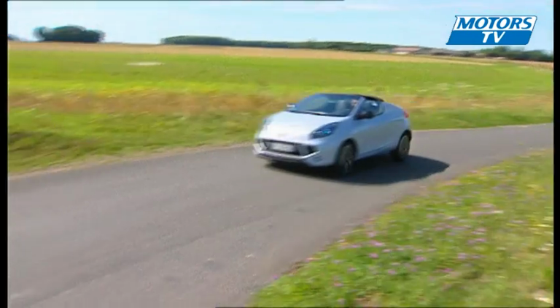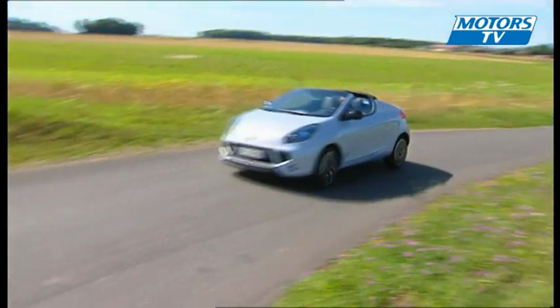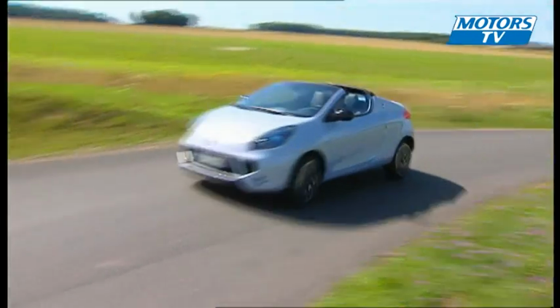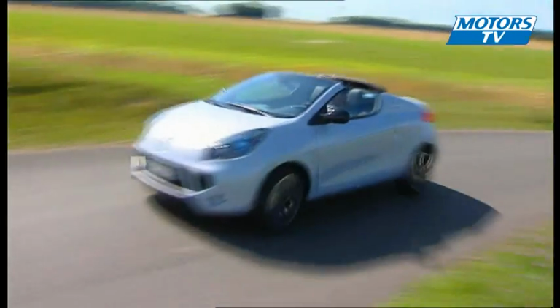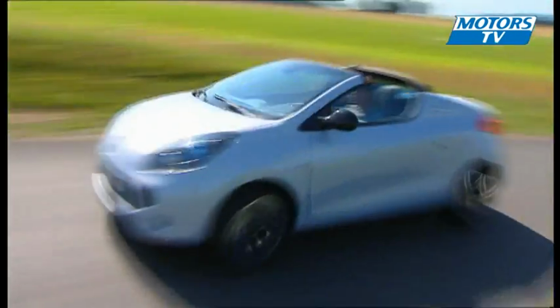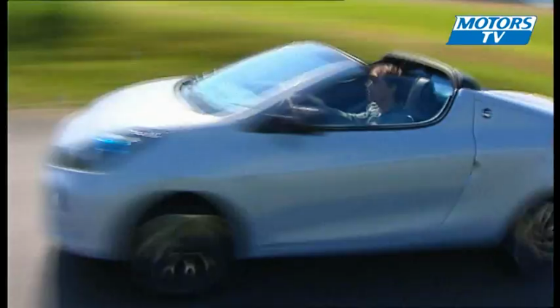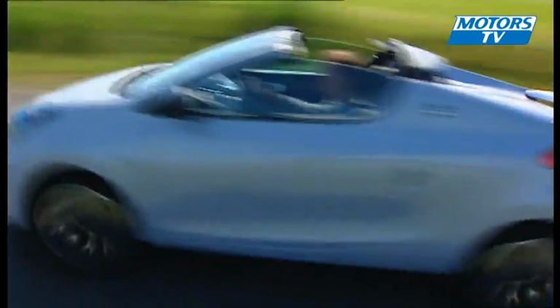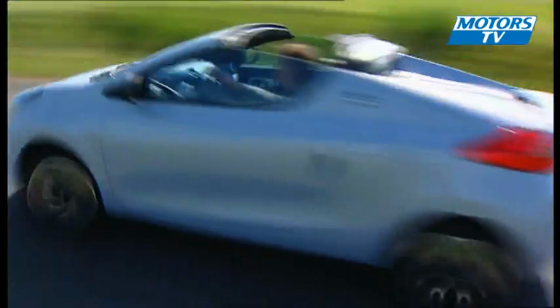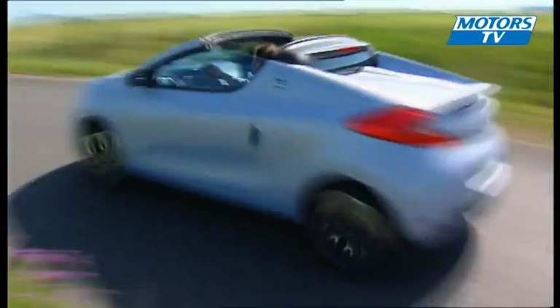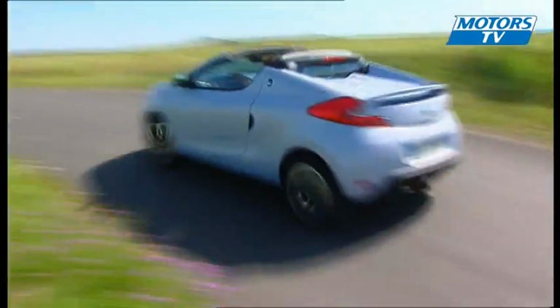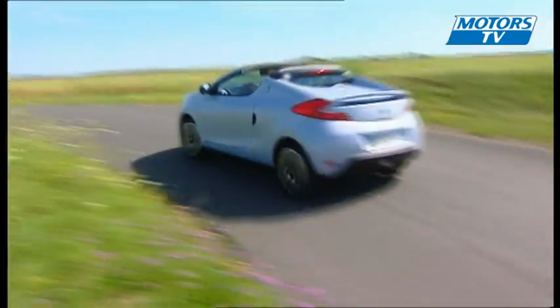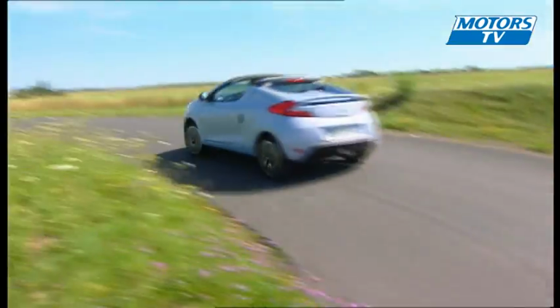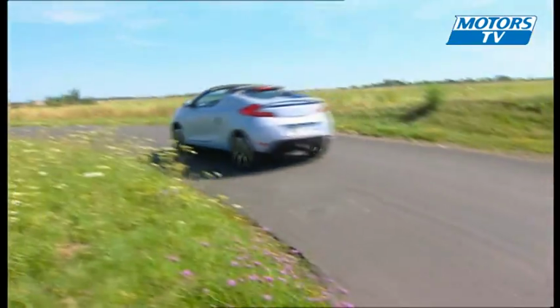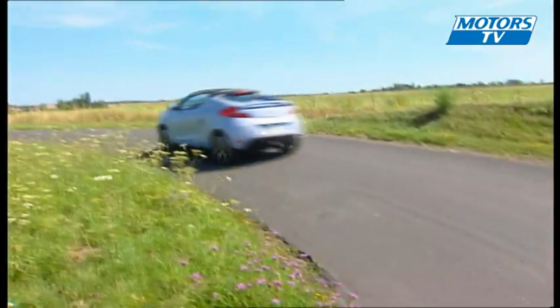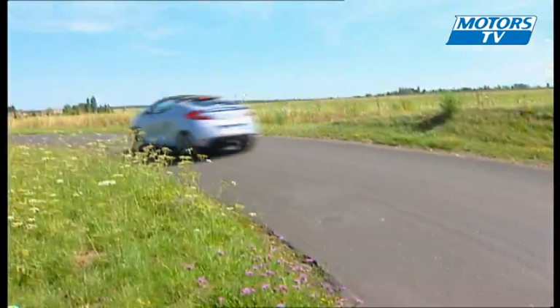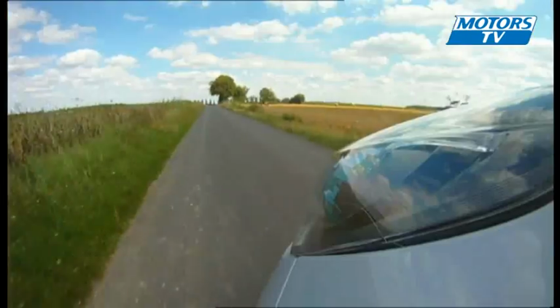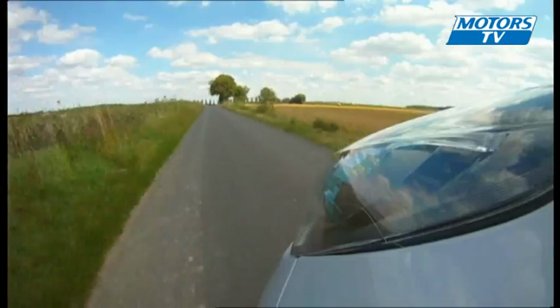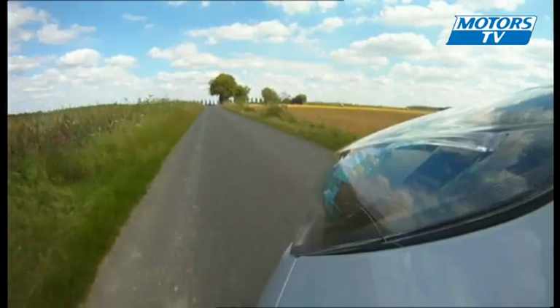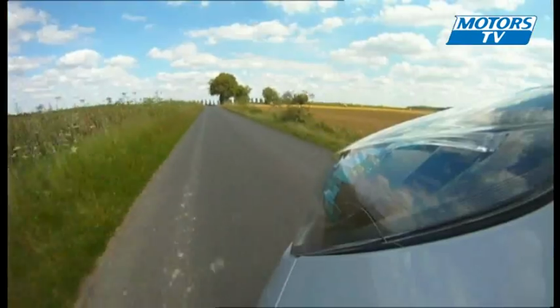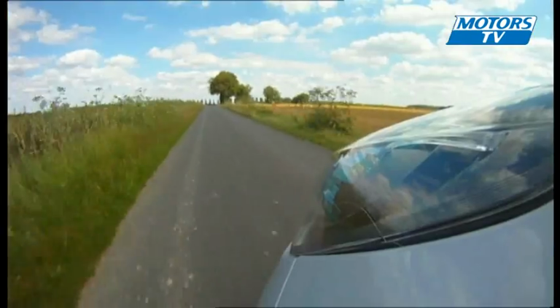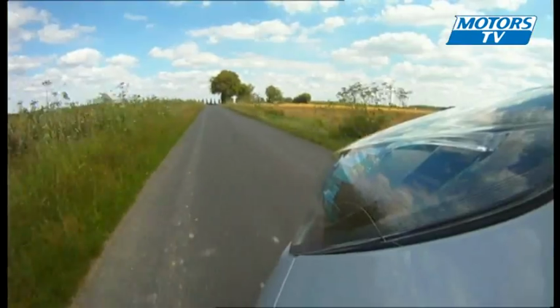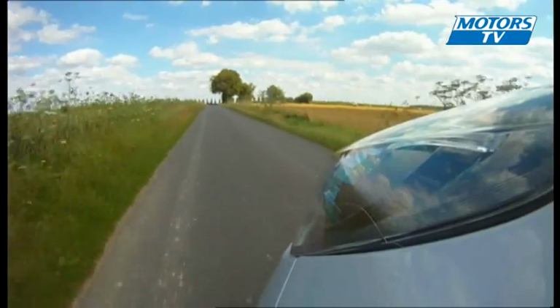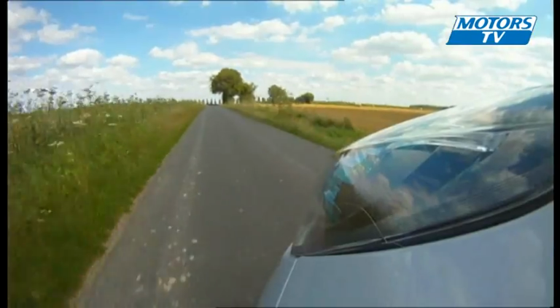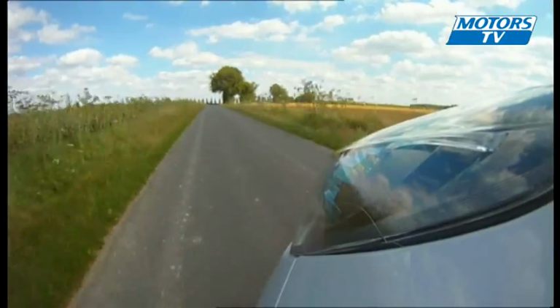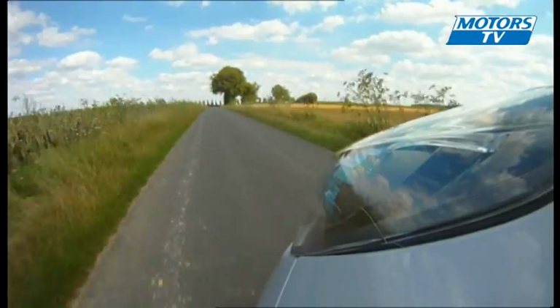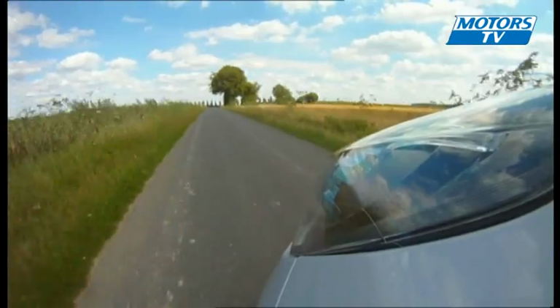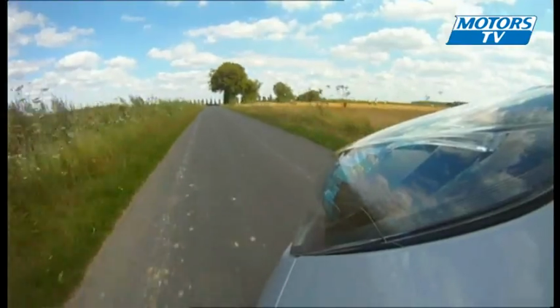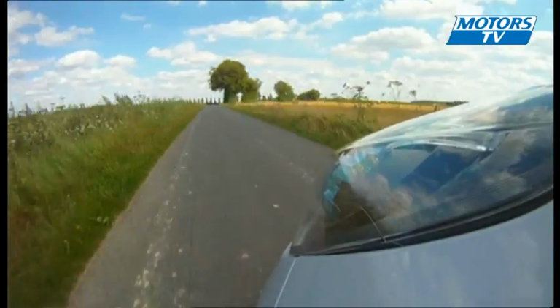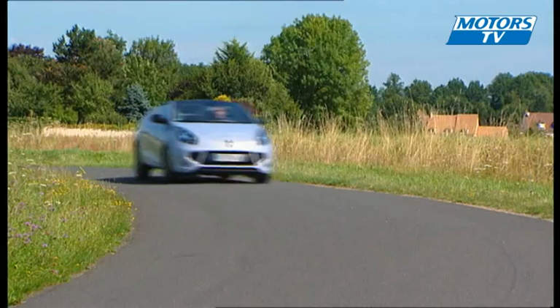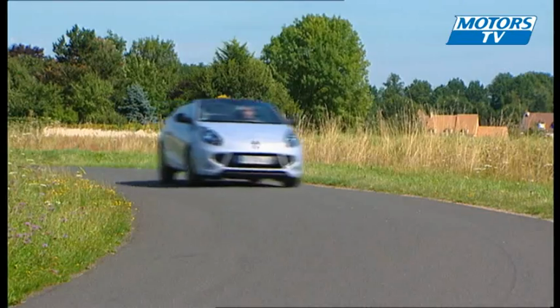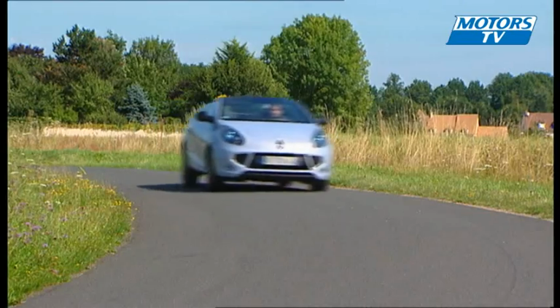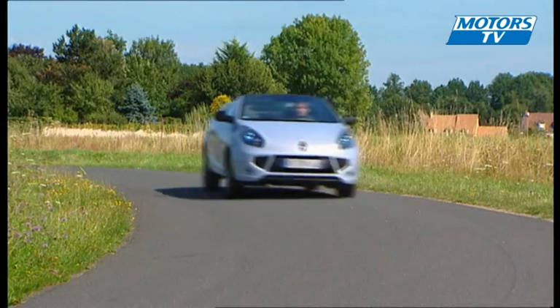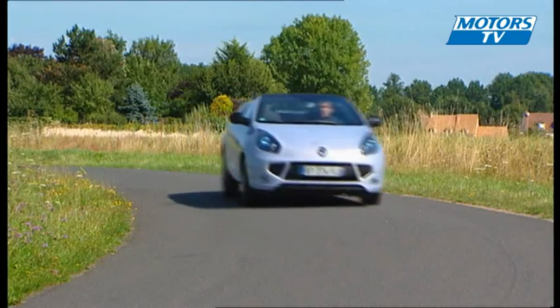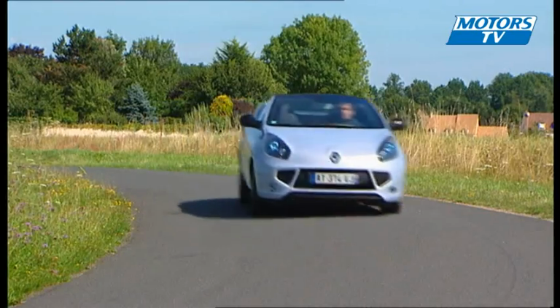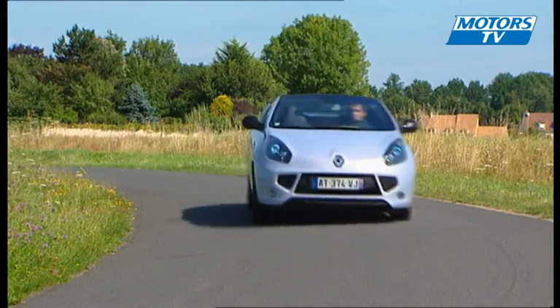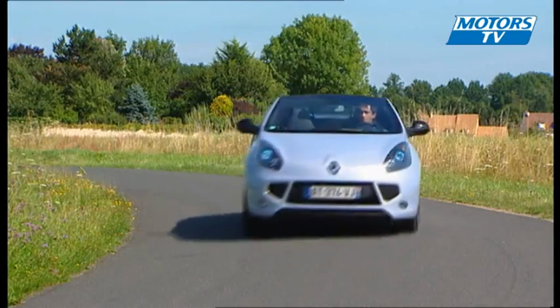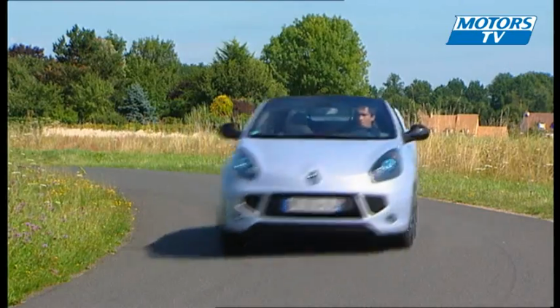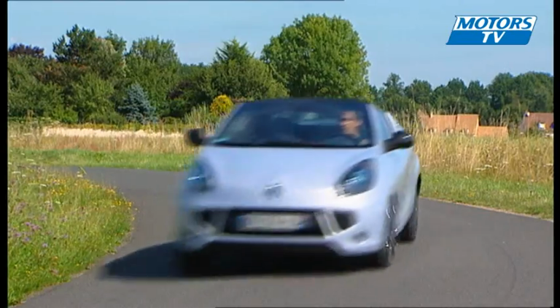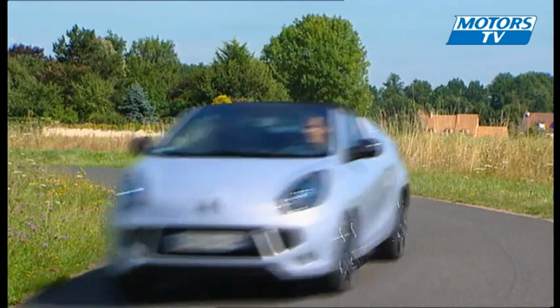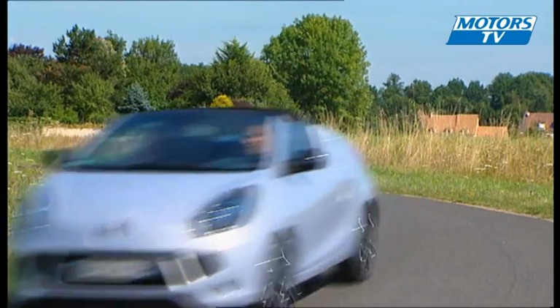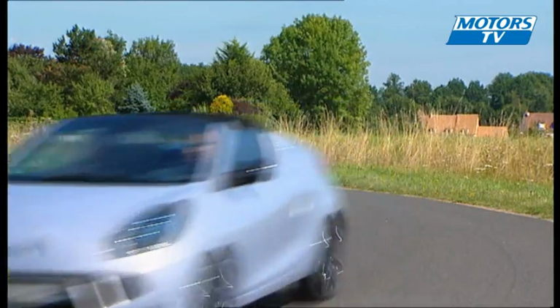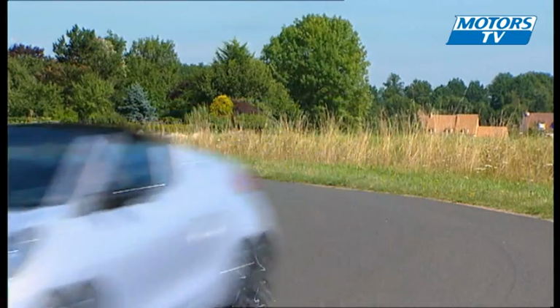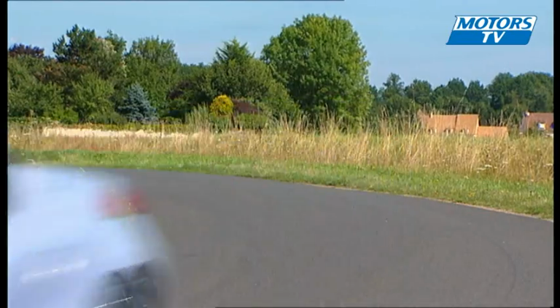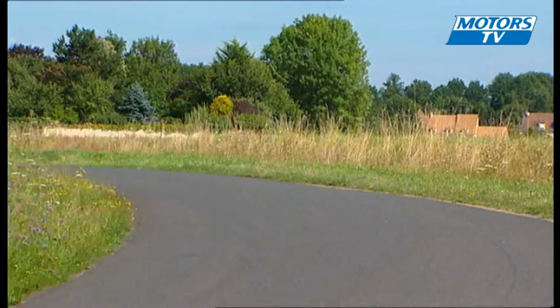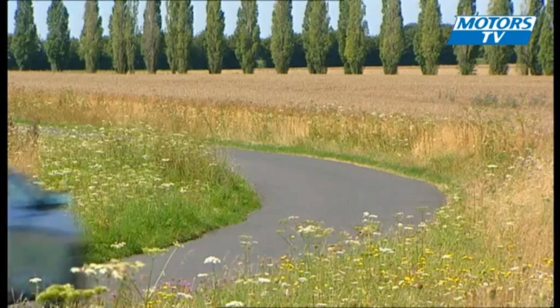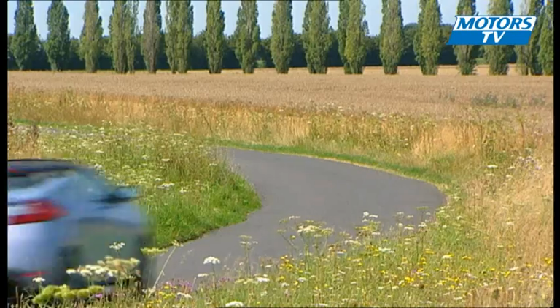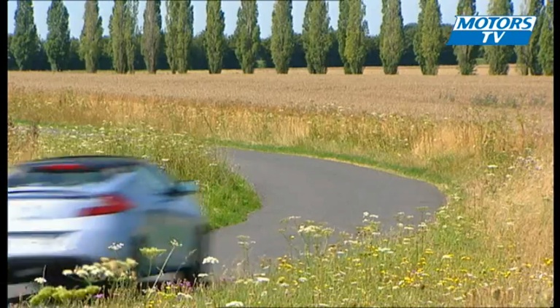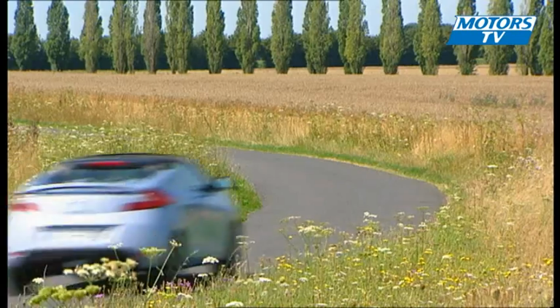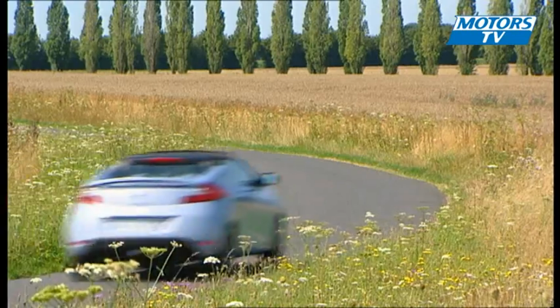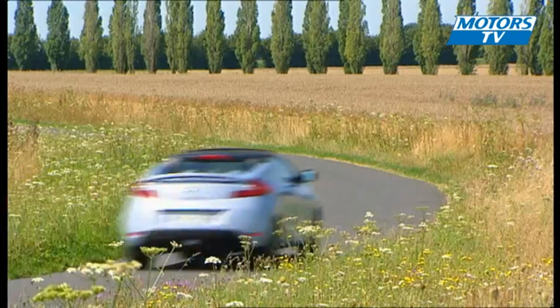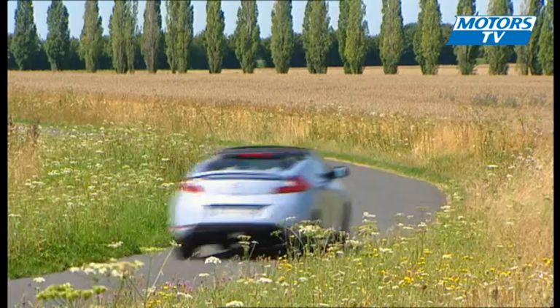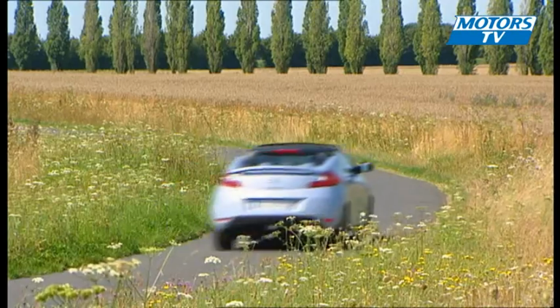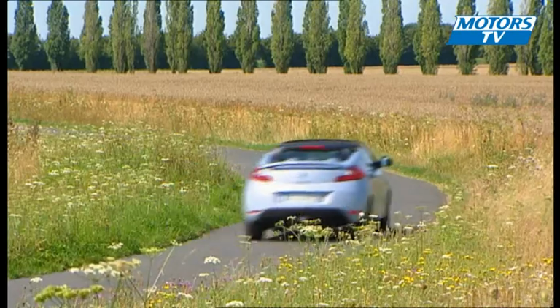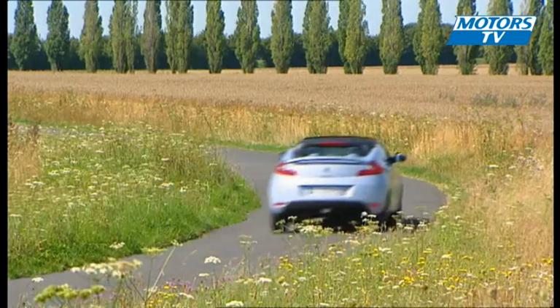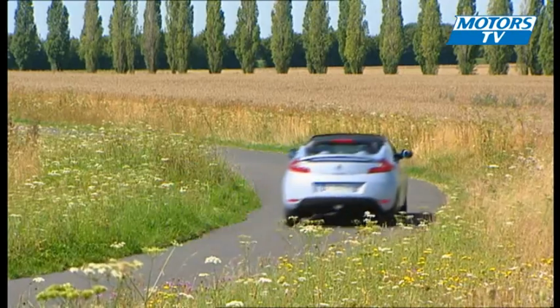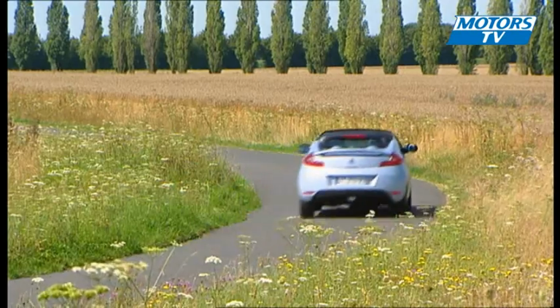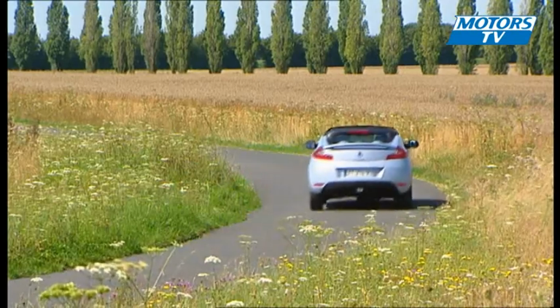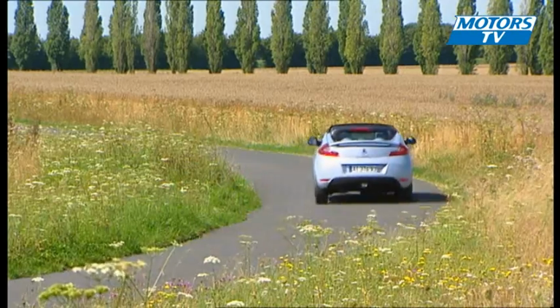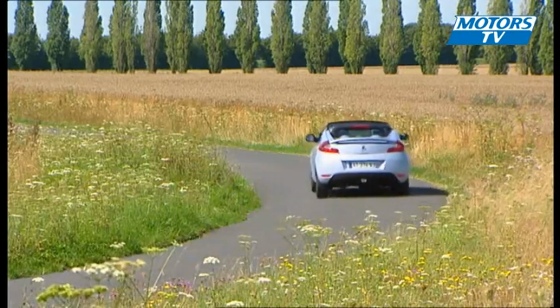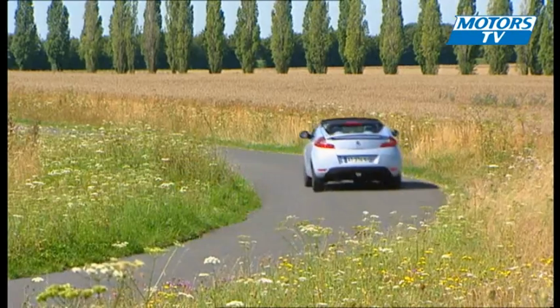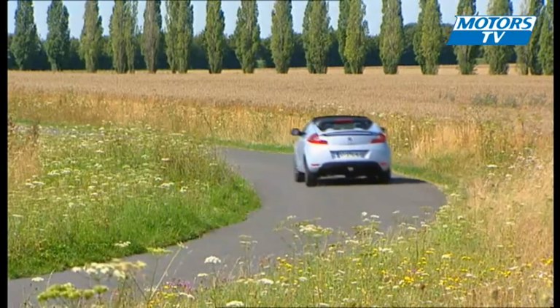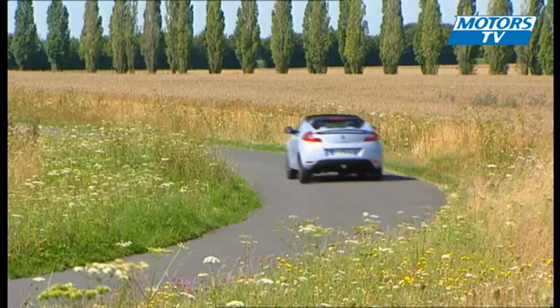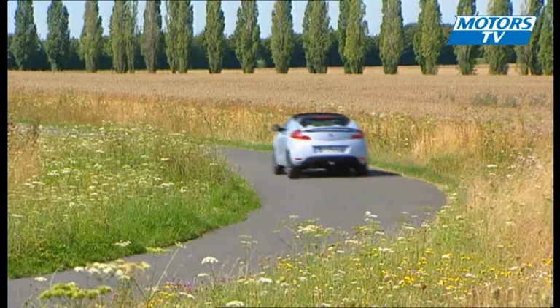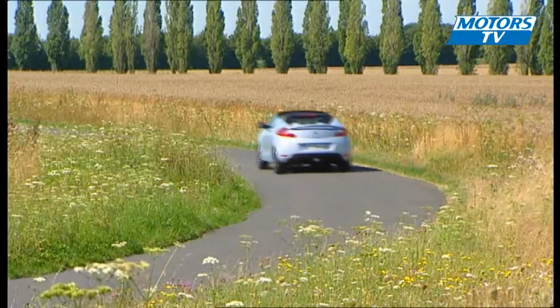The new tagline — 'changing life, changing the automobile' — is quite fitting, and Renault has come up with a nice surprise in the creation of the Wind.